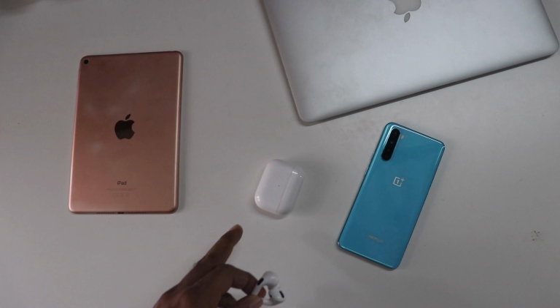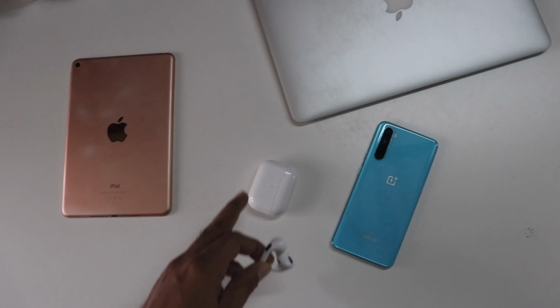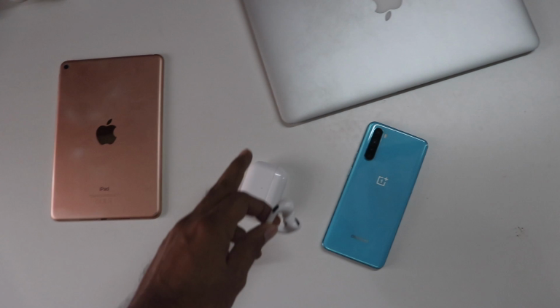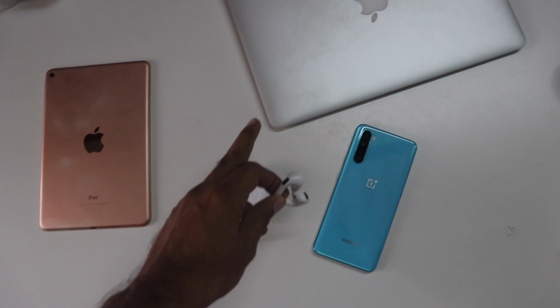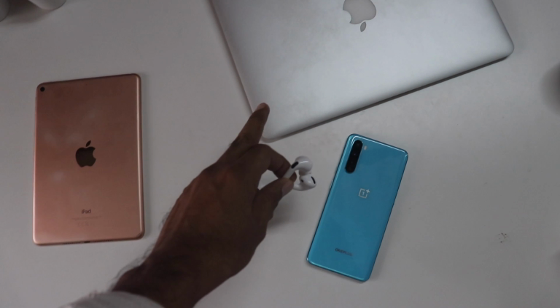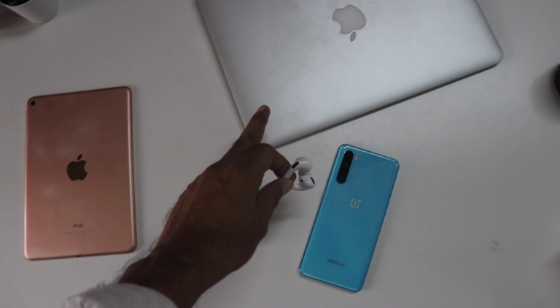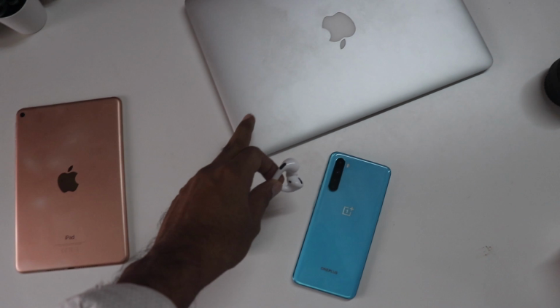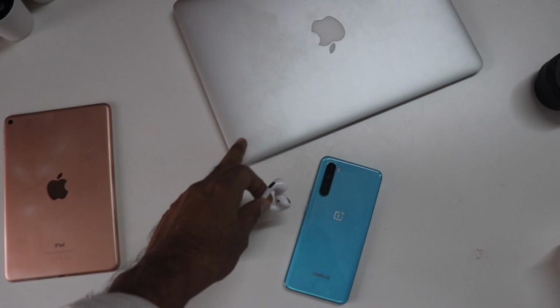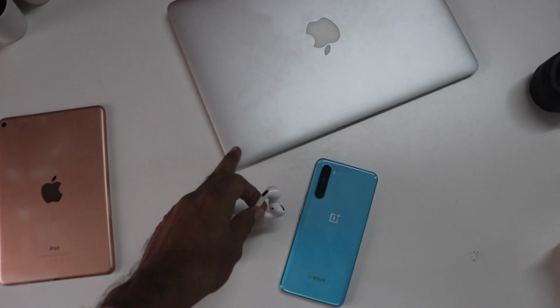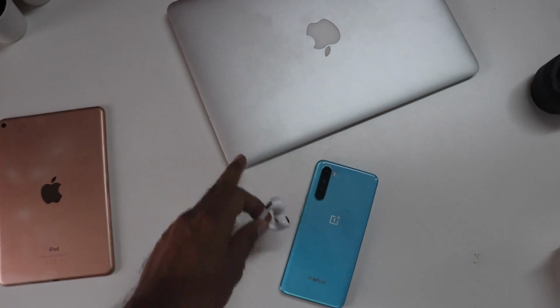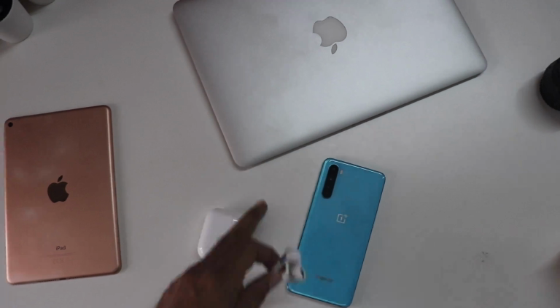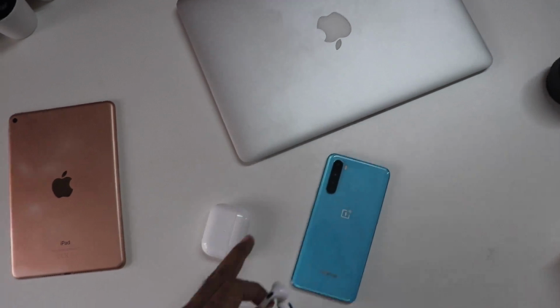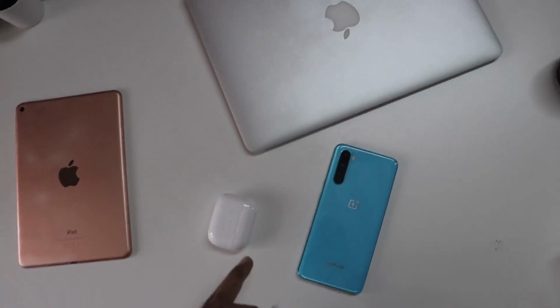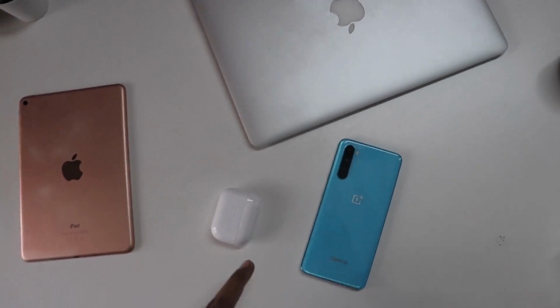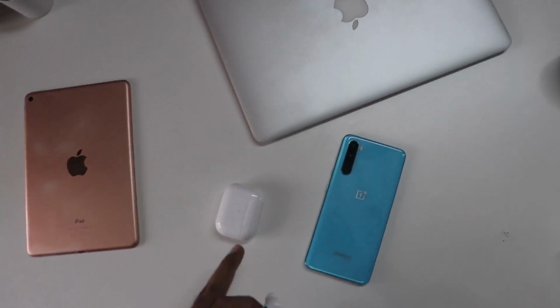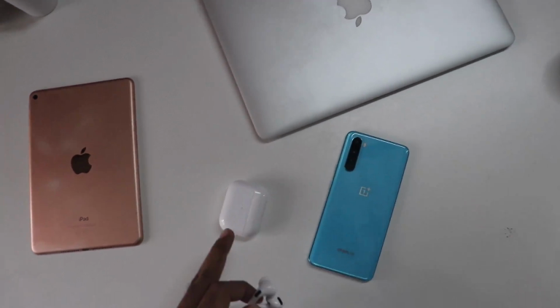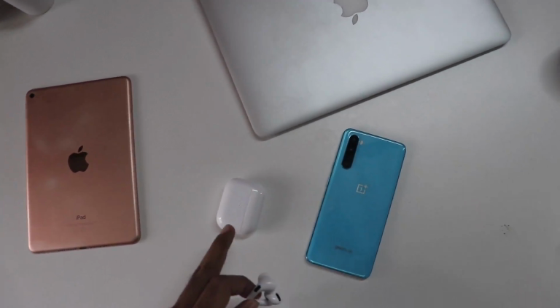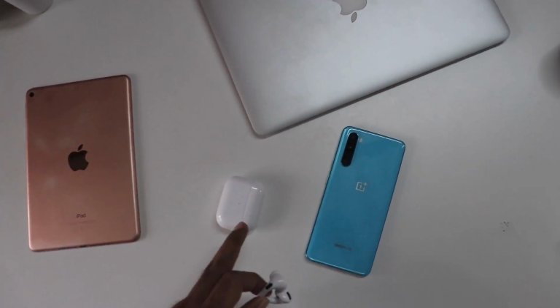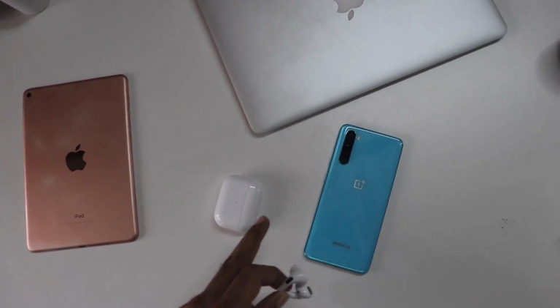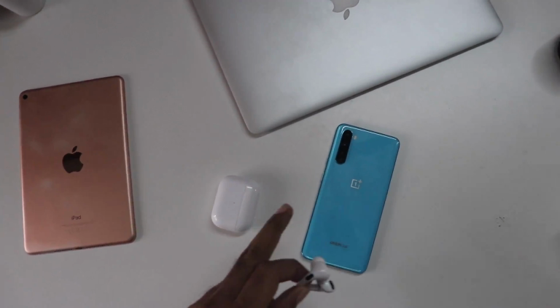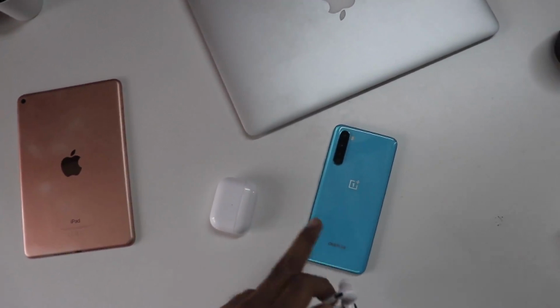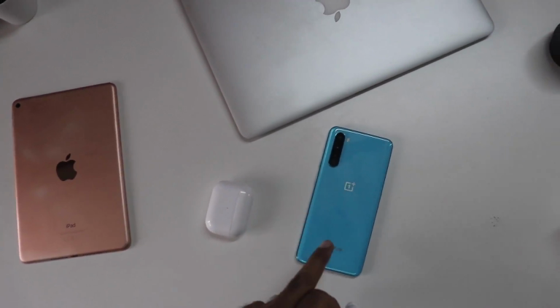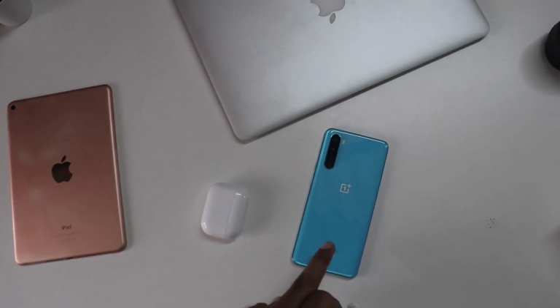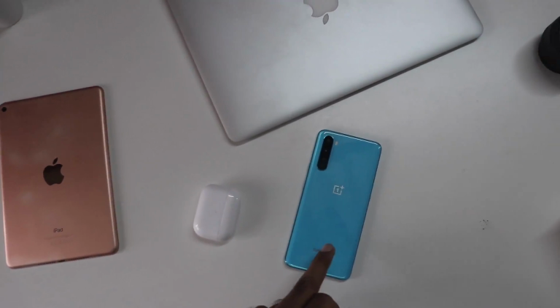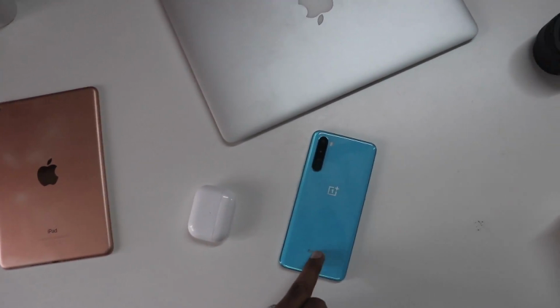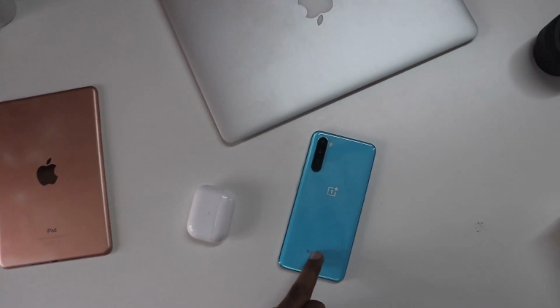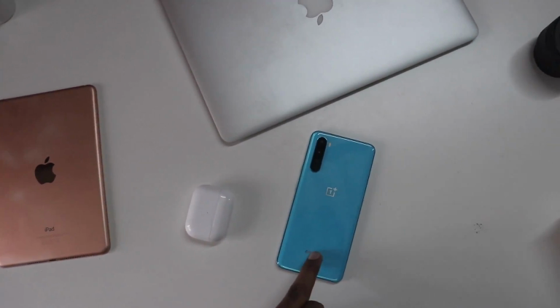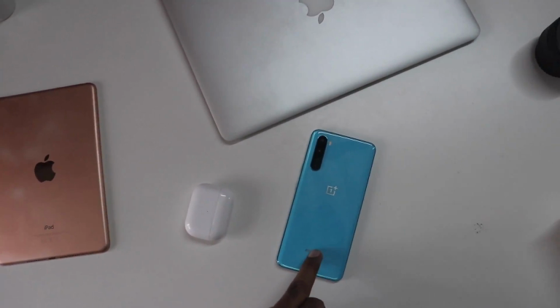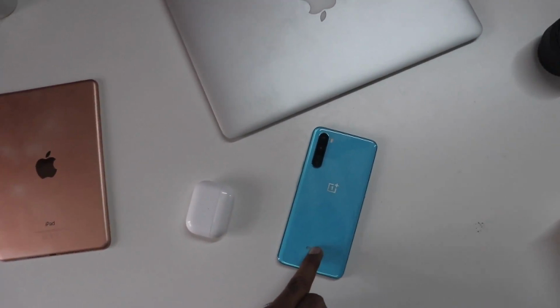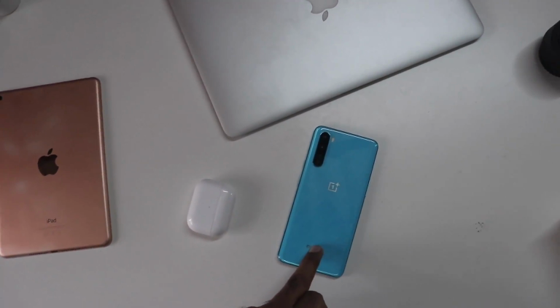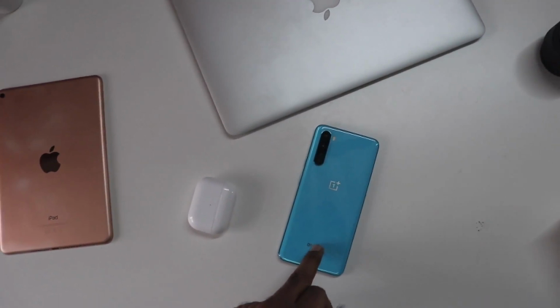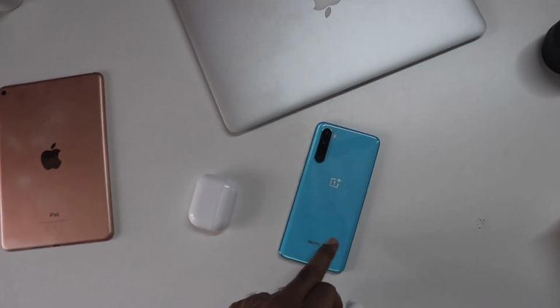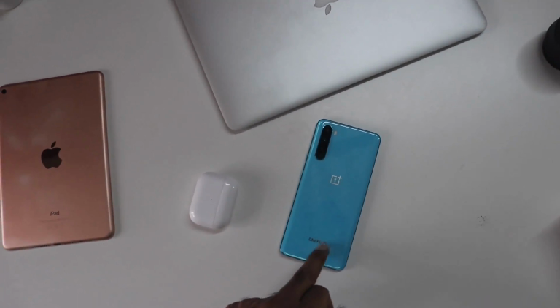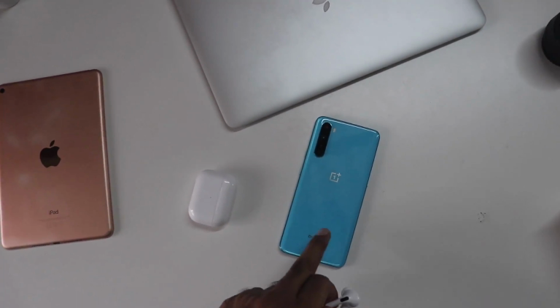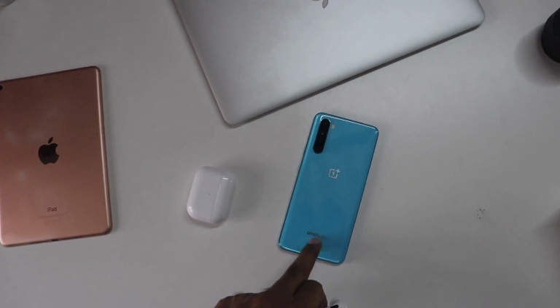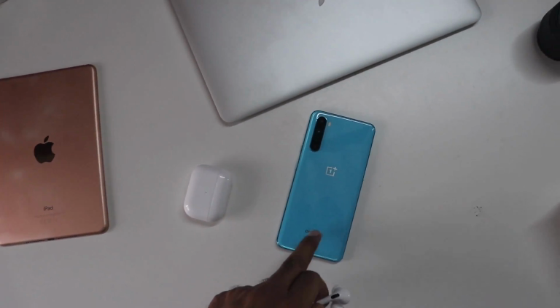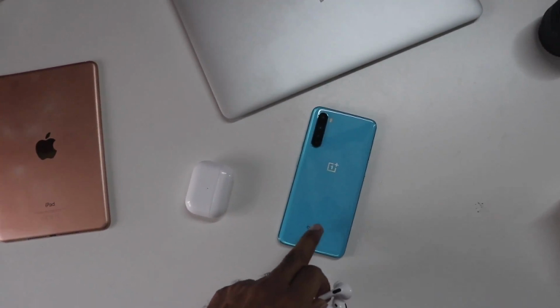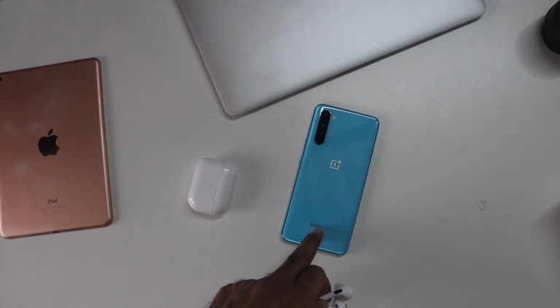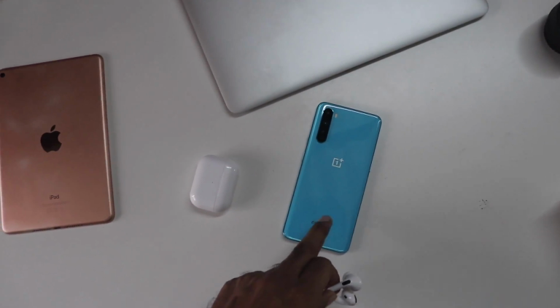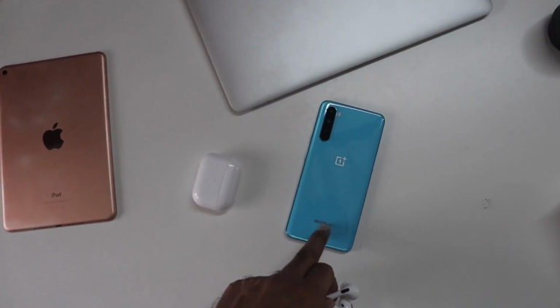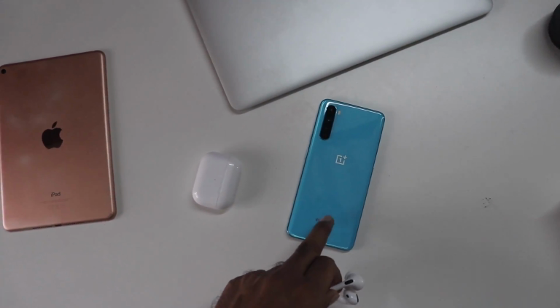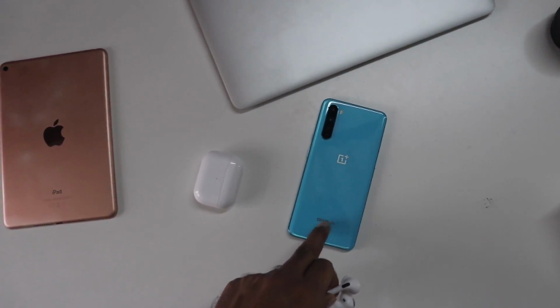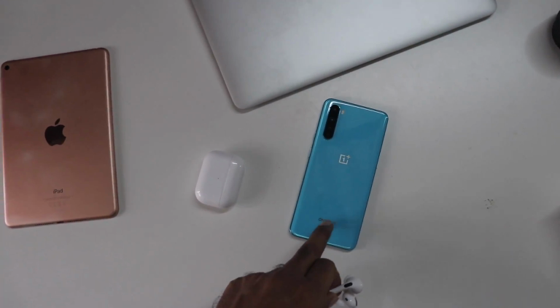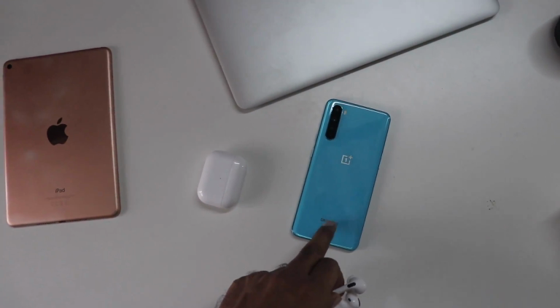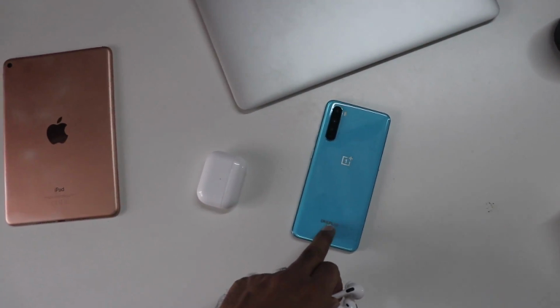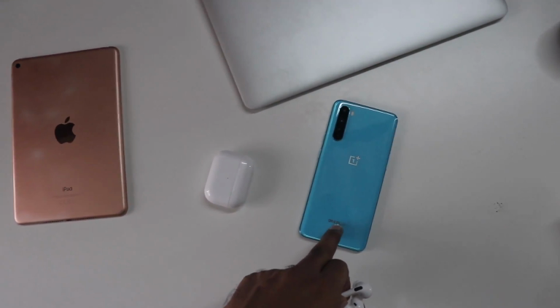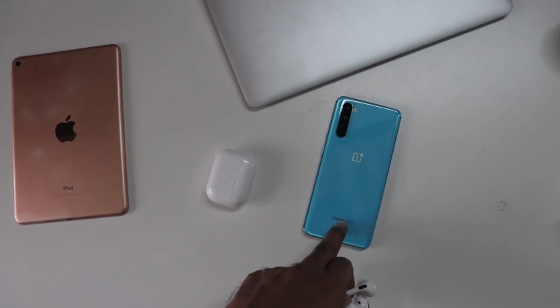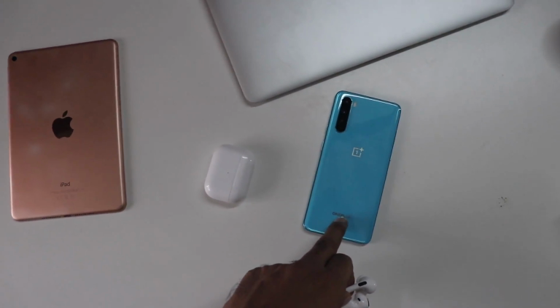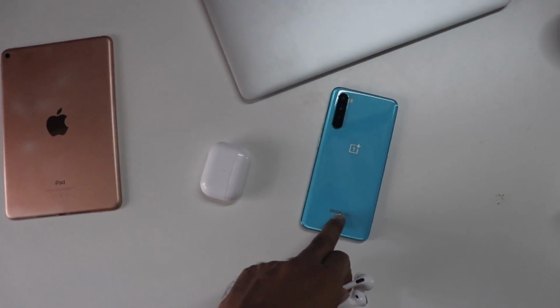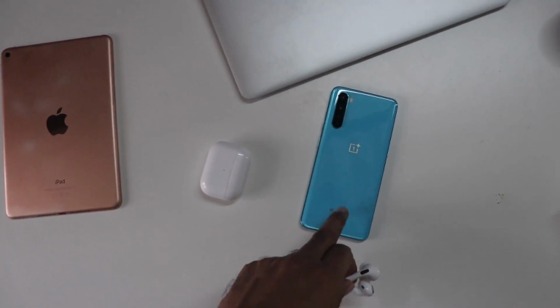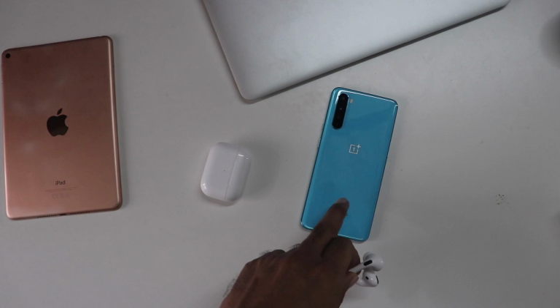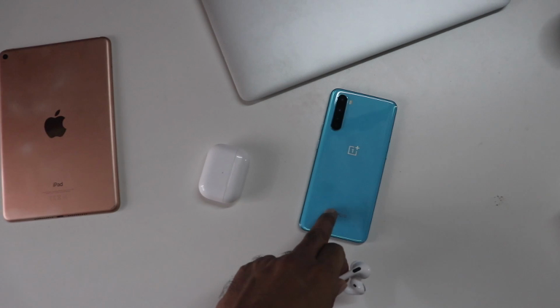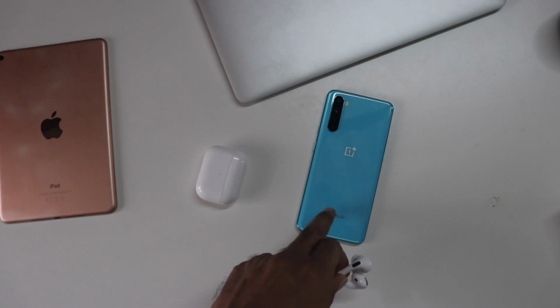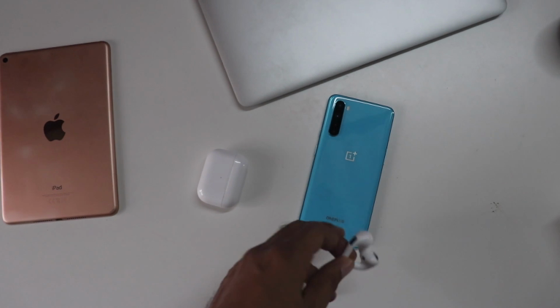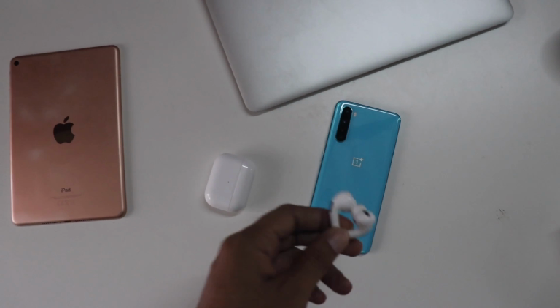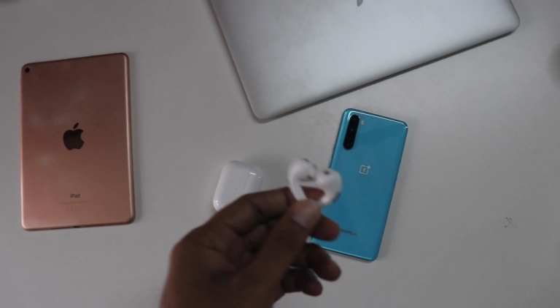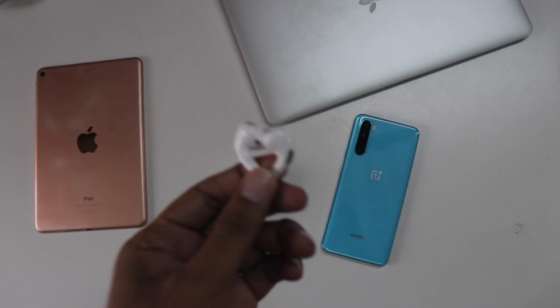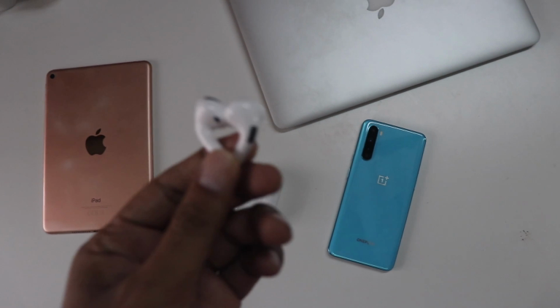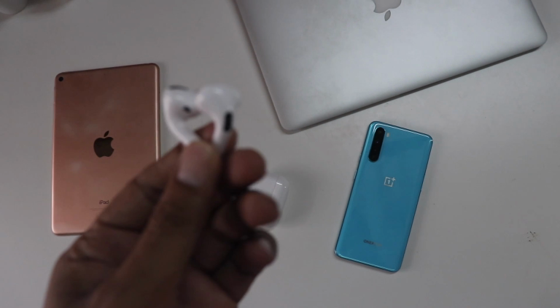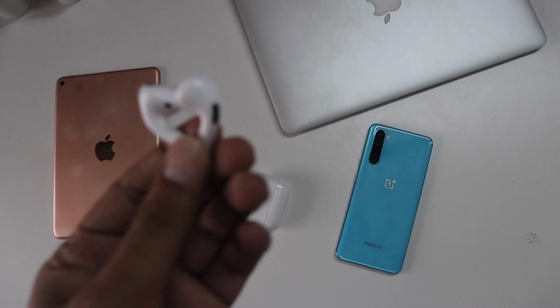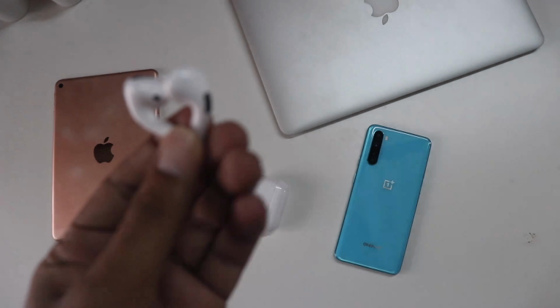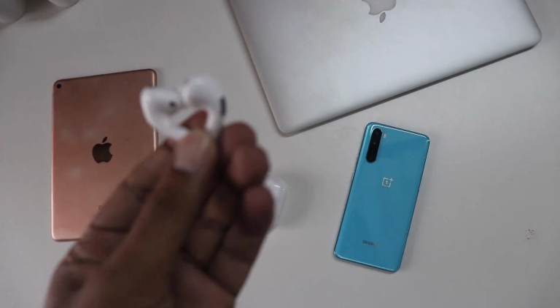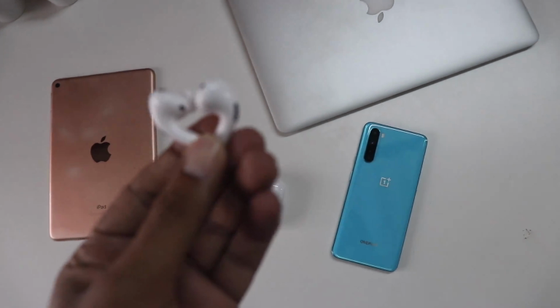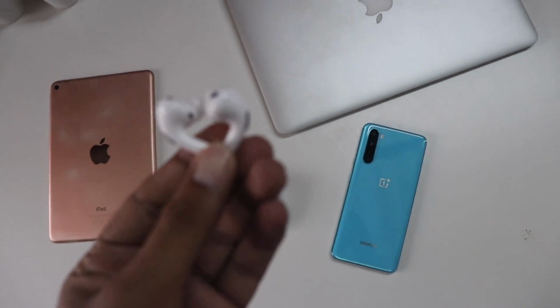This was a quick unboxing guys, and if you found this video helpful please like this video and also subscribe to the channel. Thank you for watching, I will see you soon.